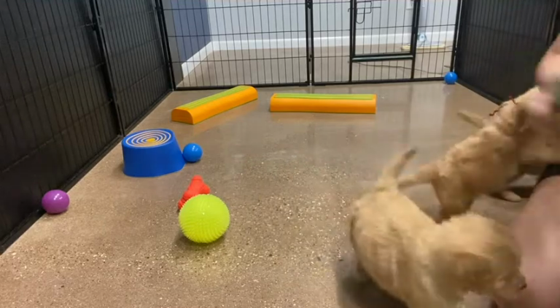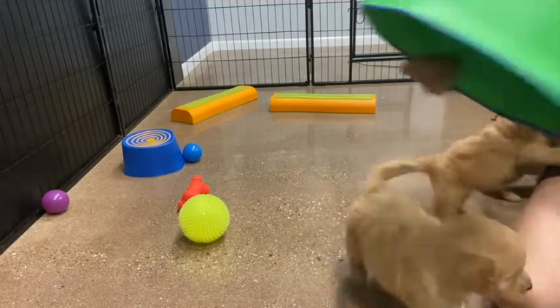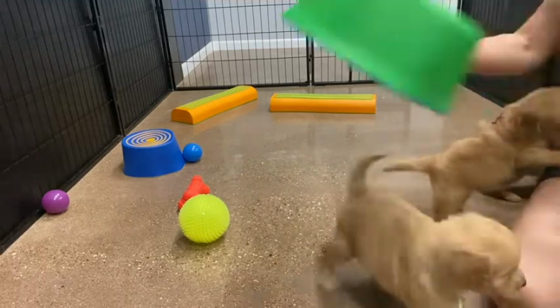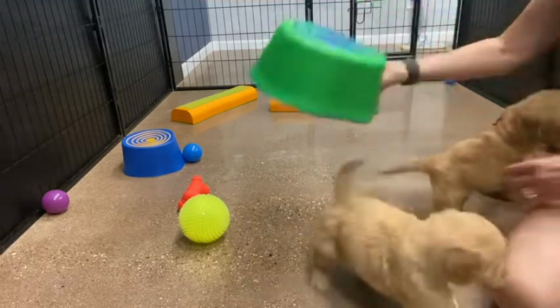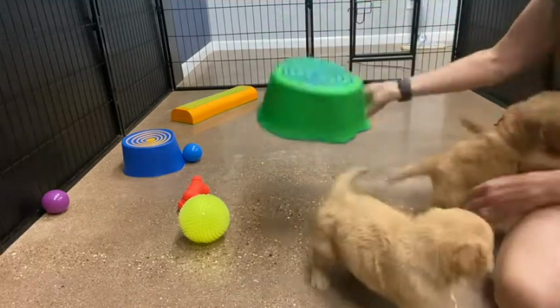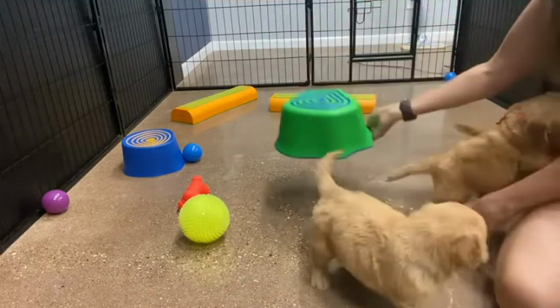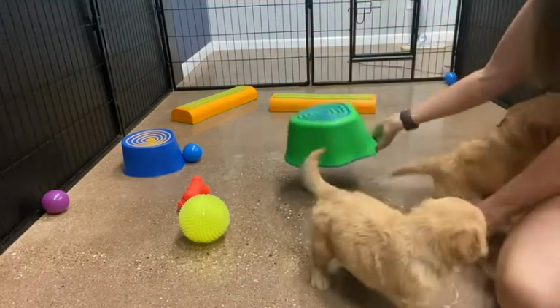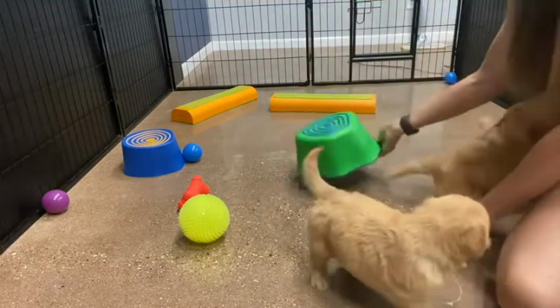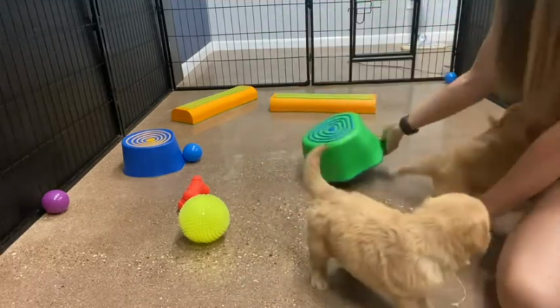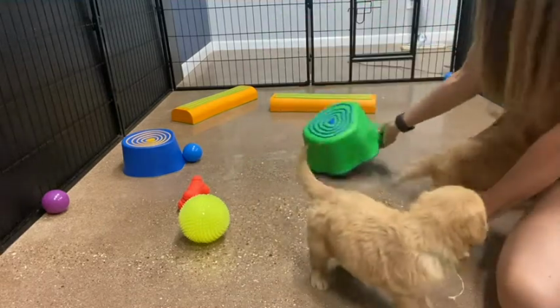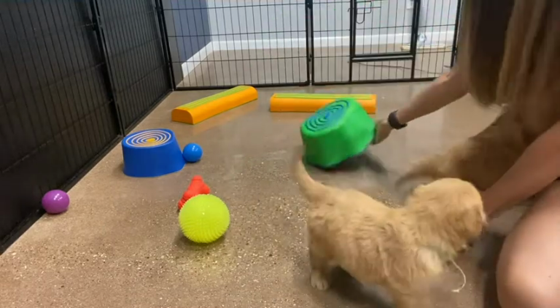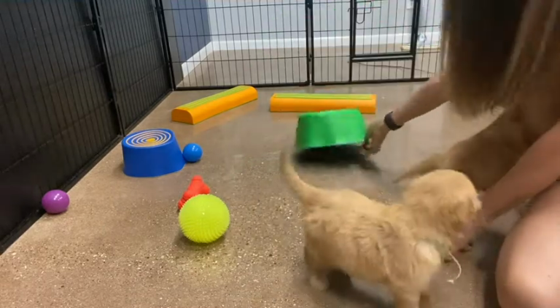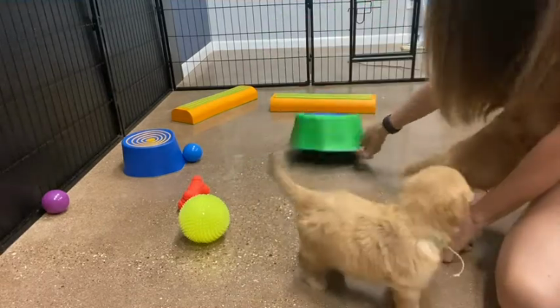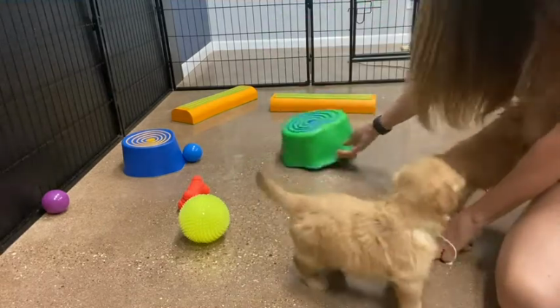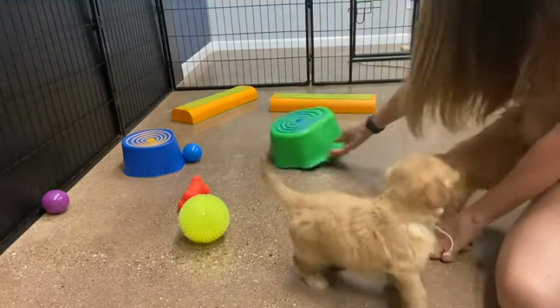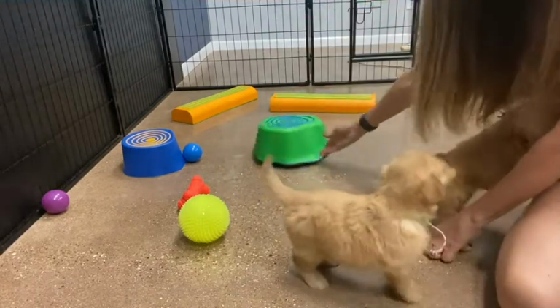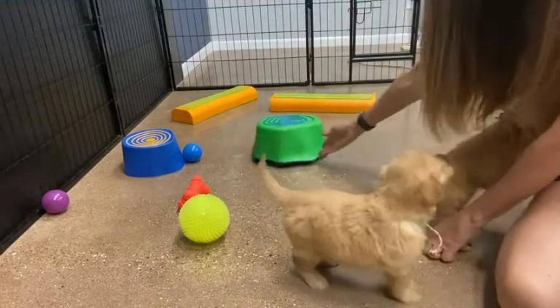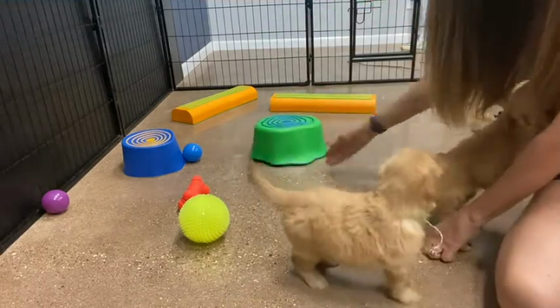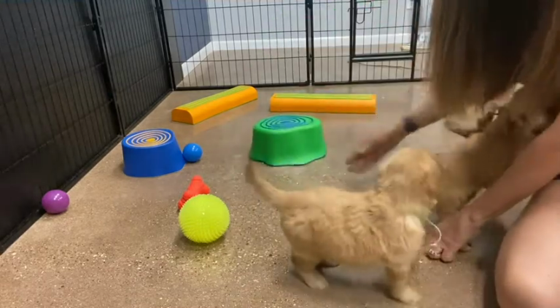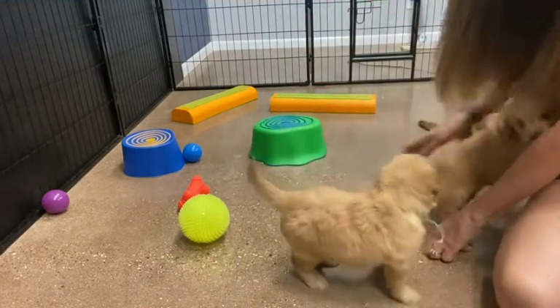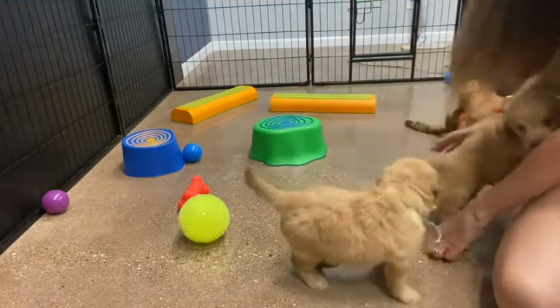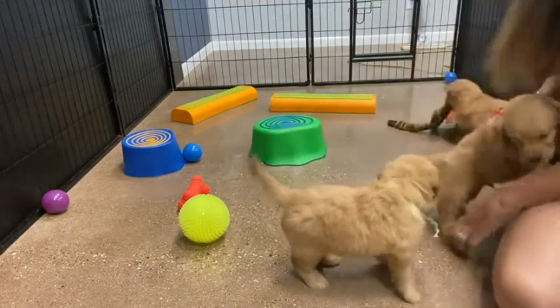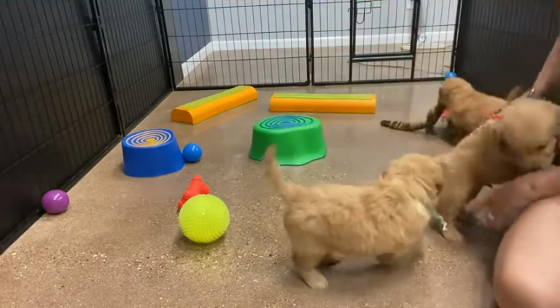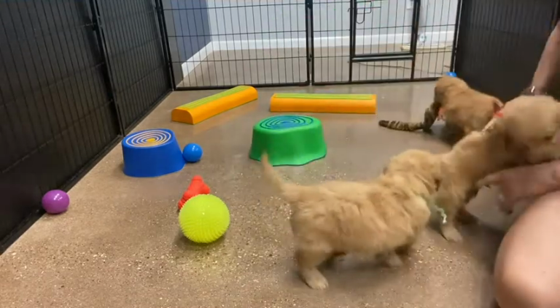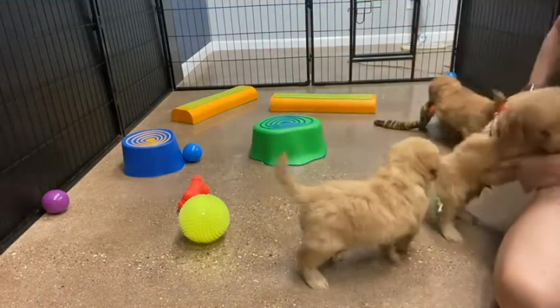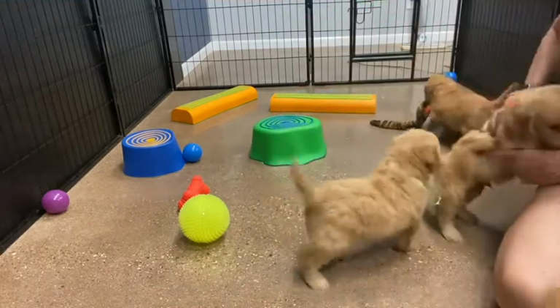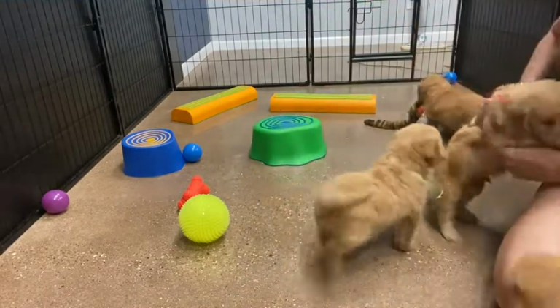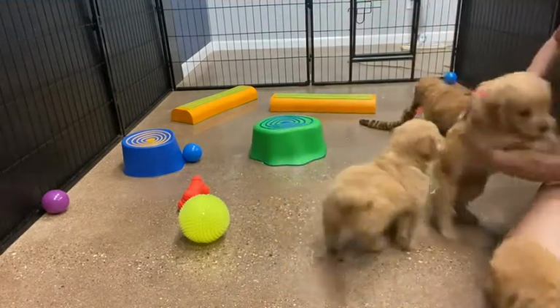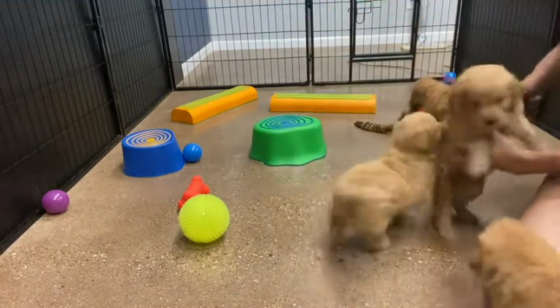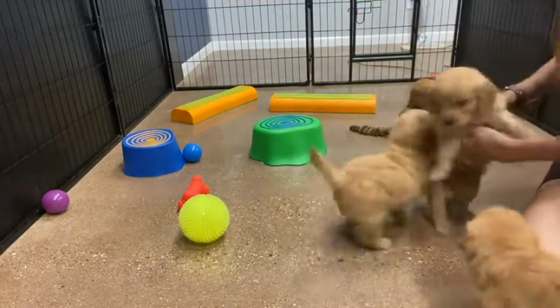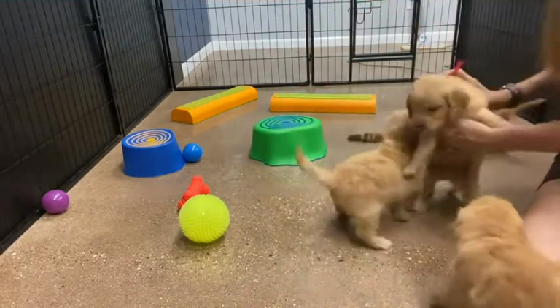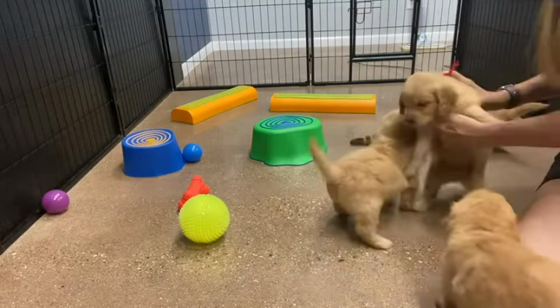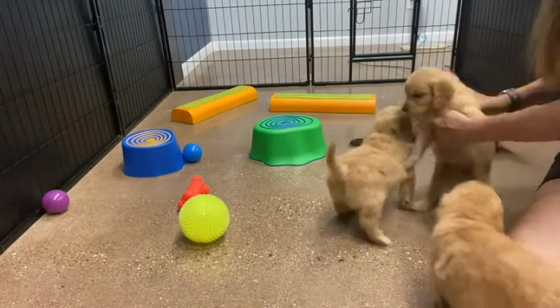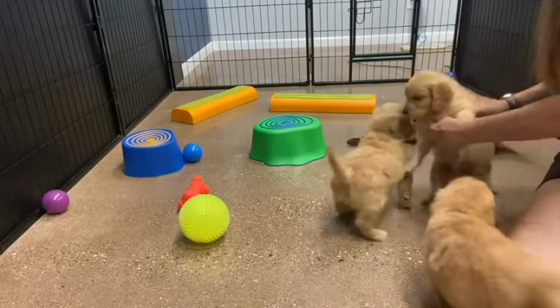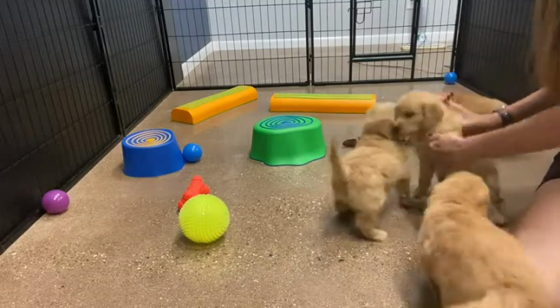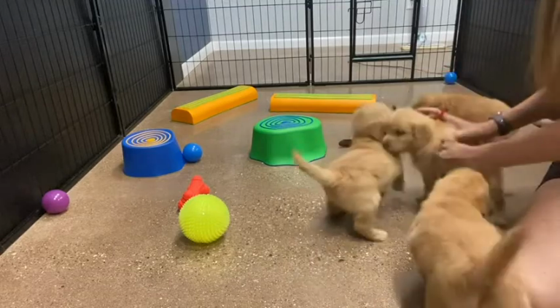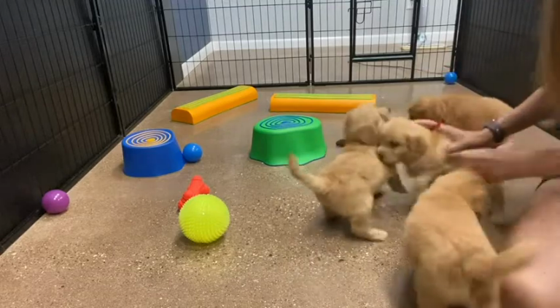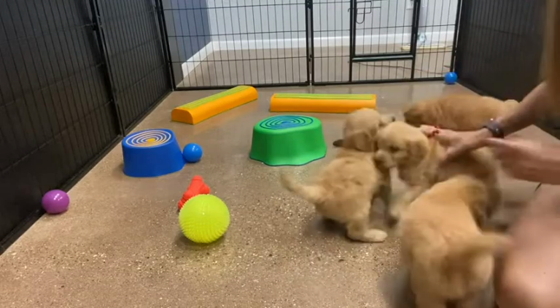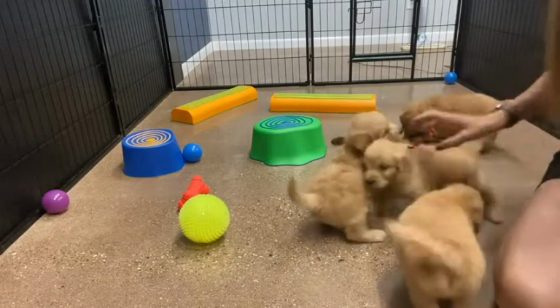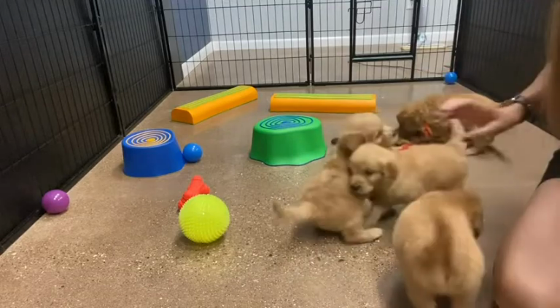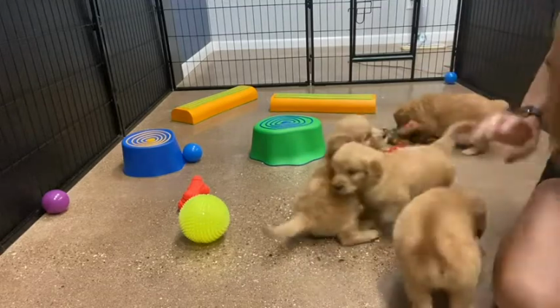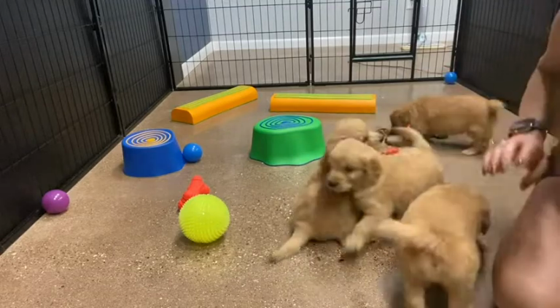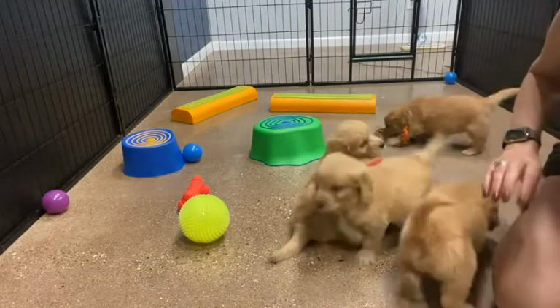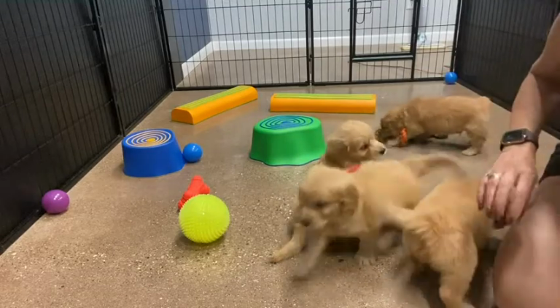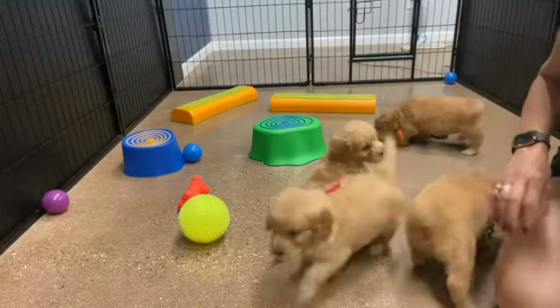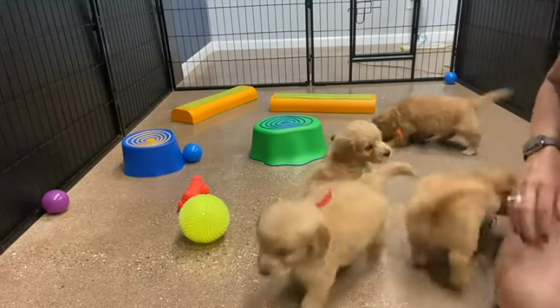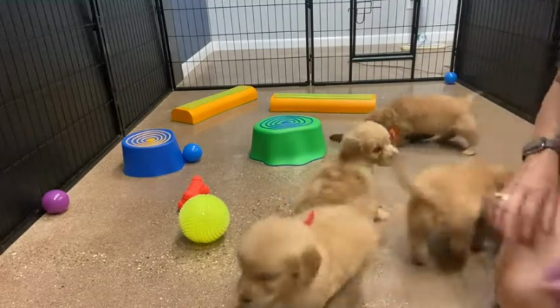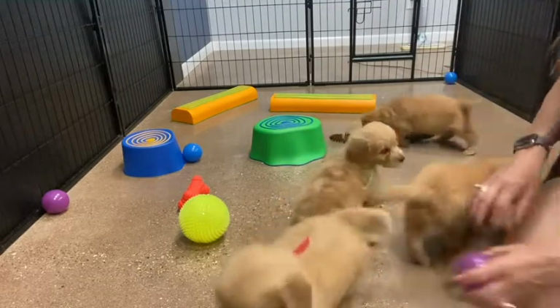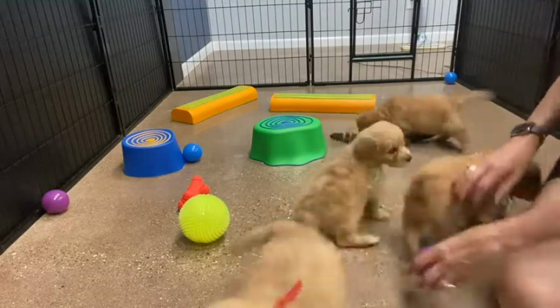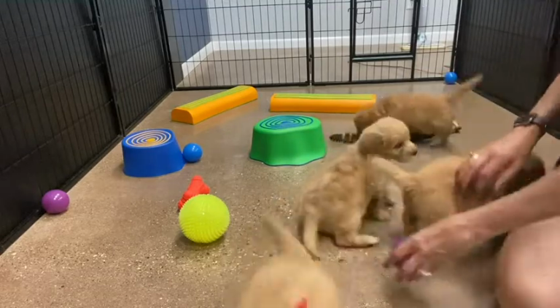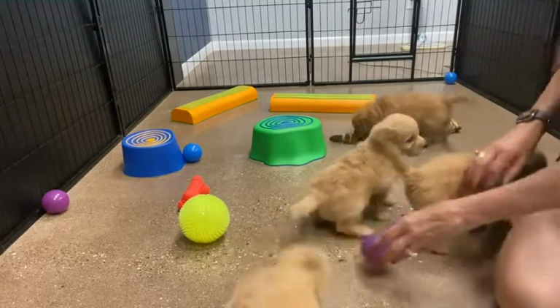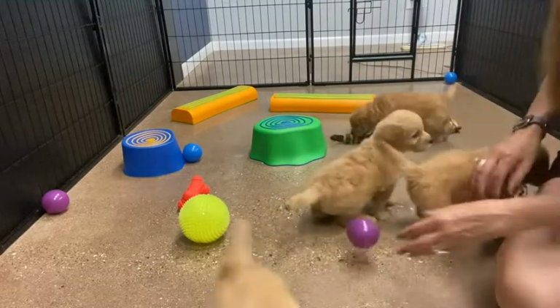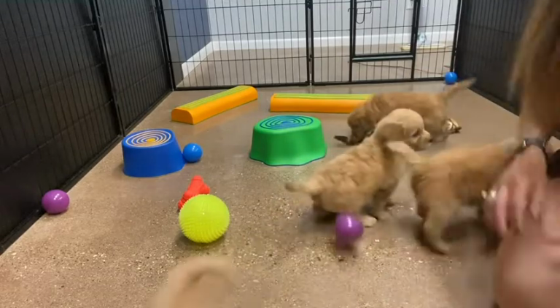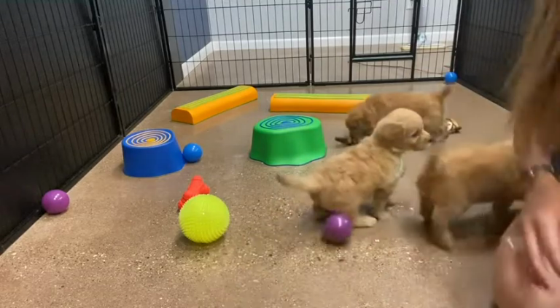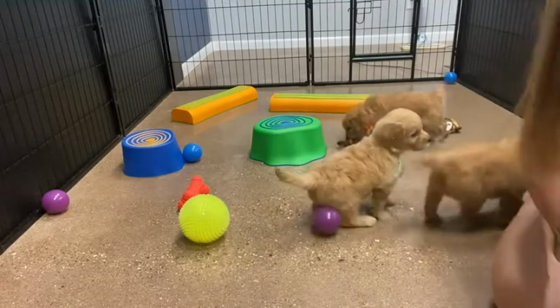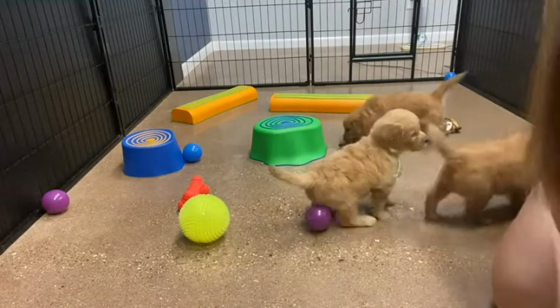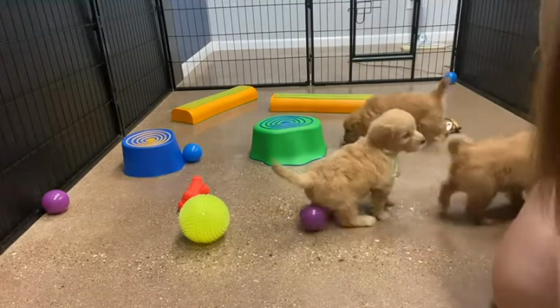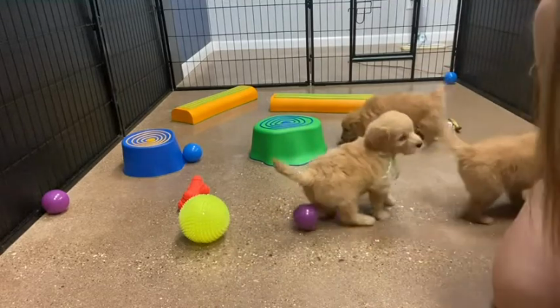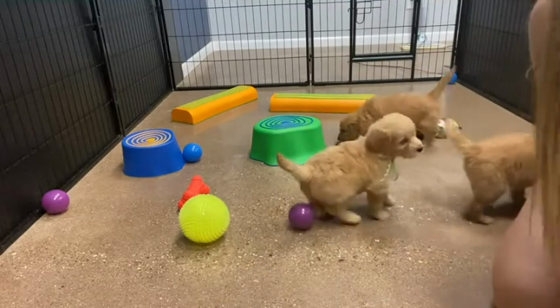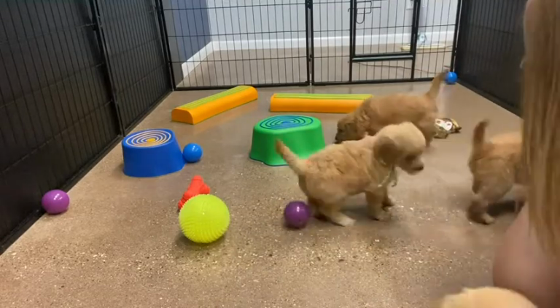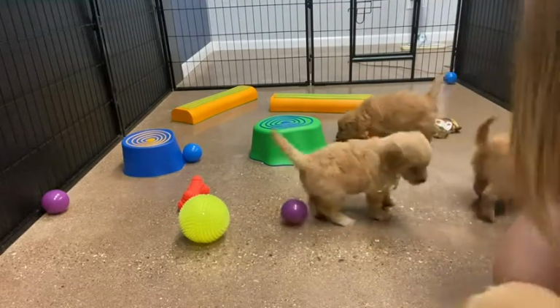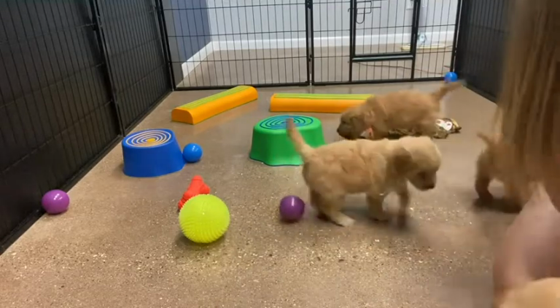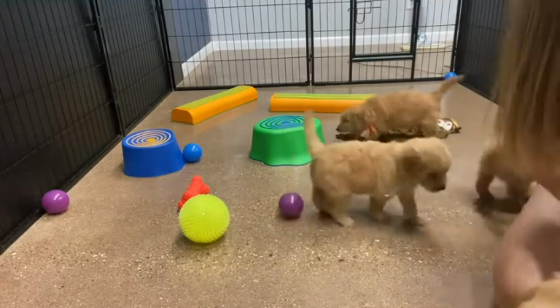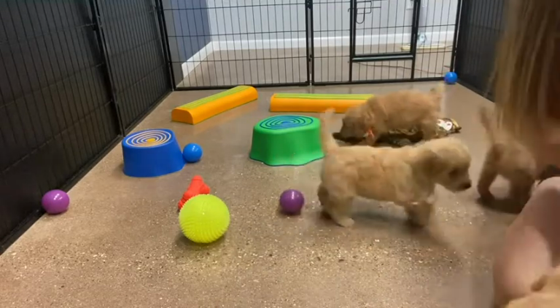We put some different obstacle things in here to get them used to different textures while they're here with us.